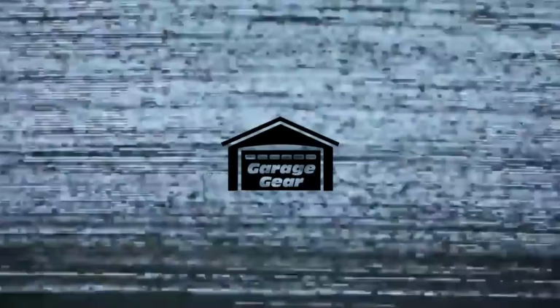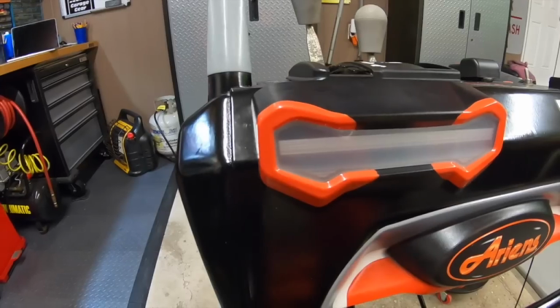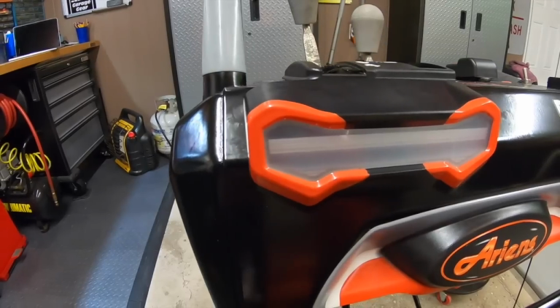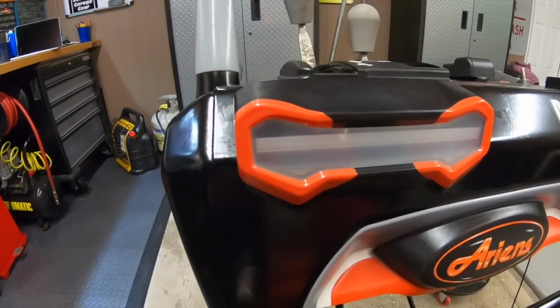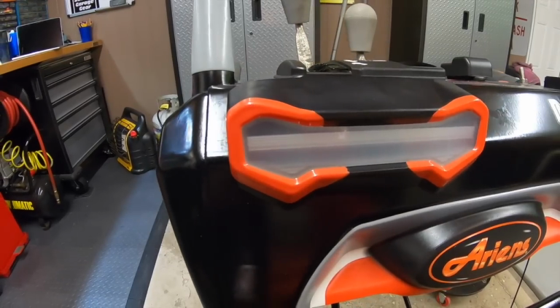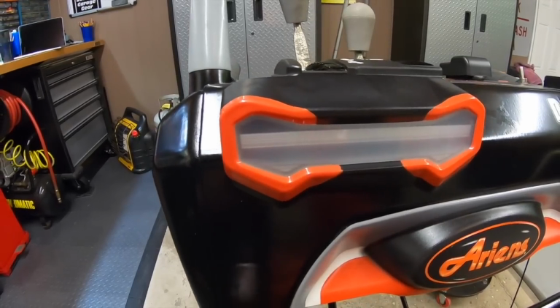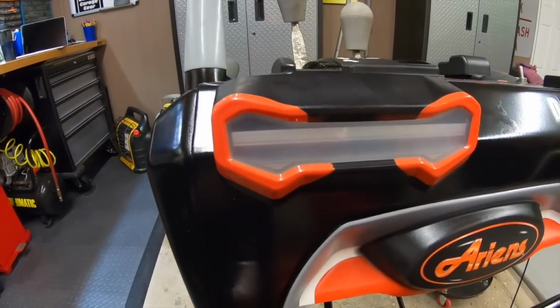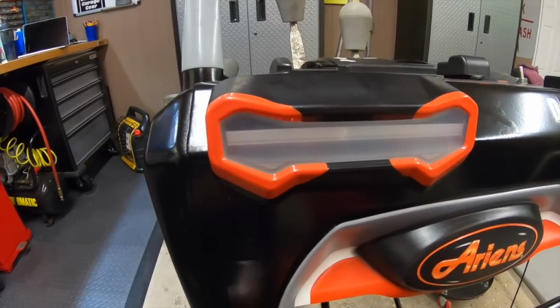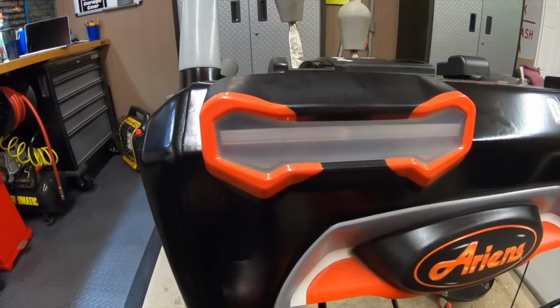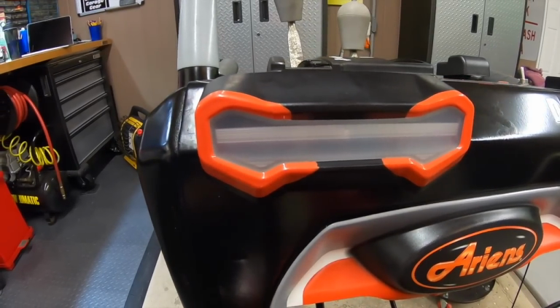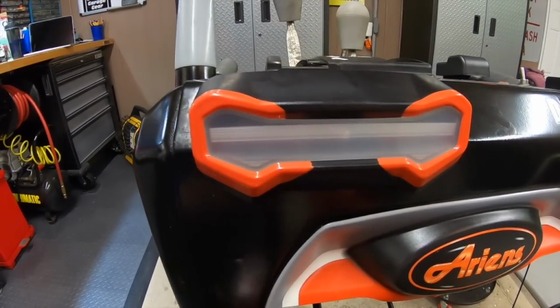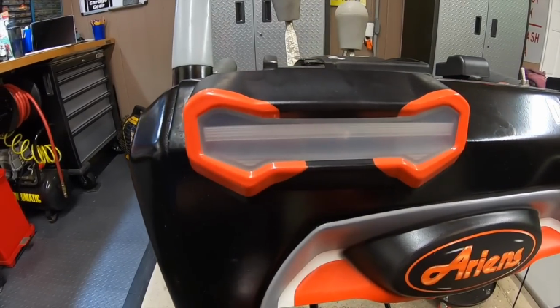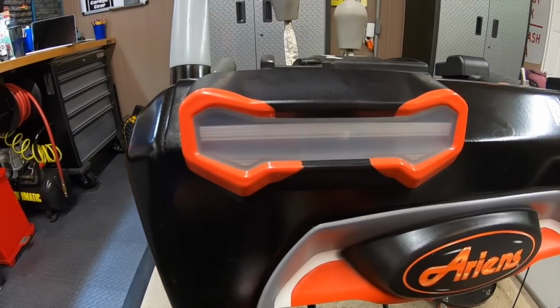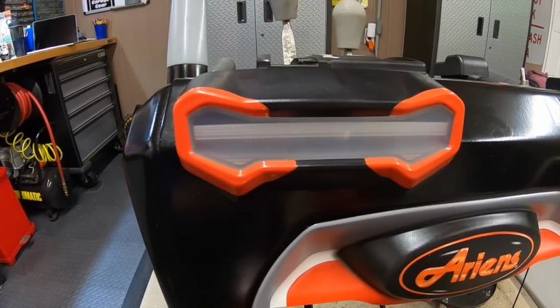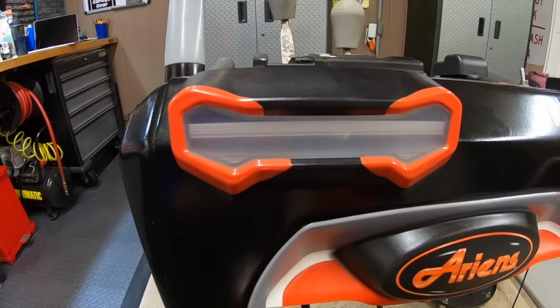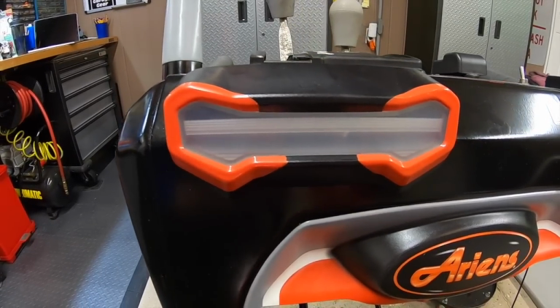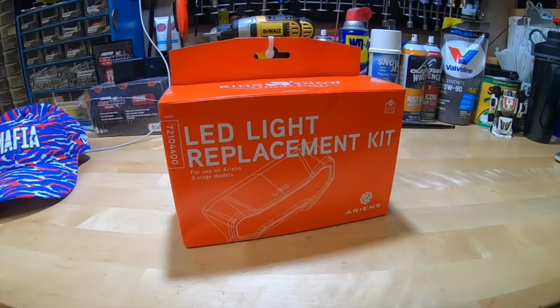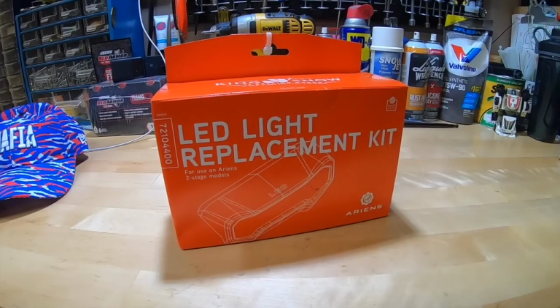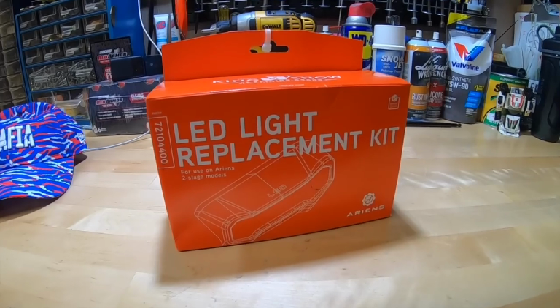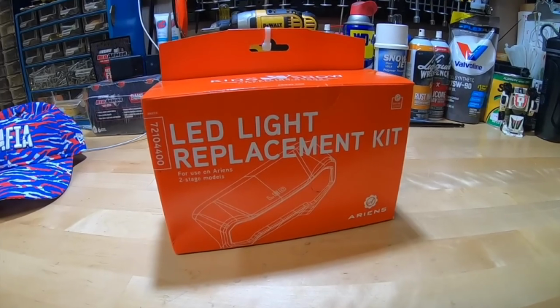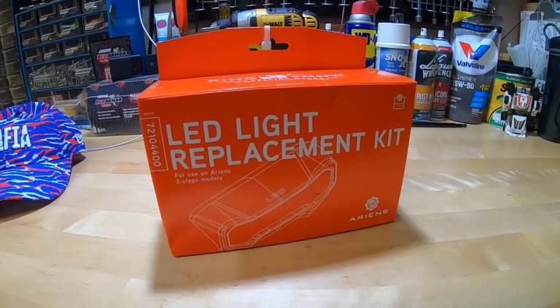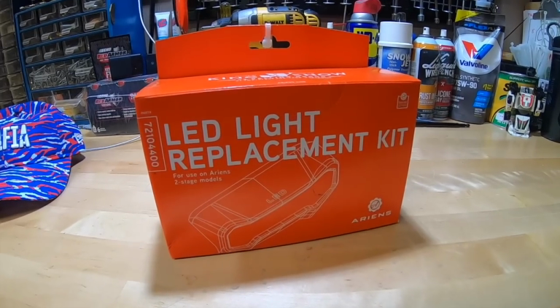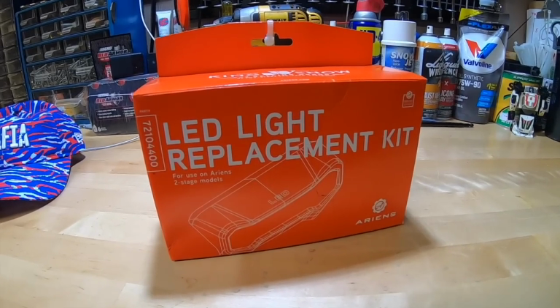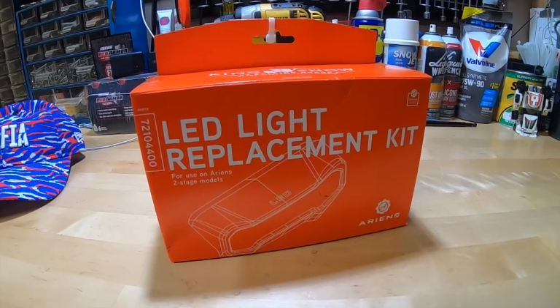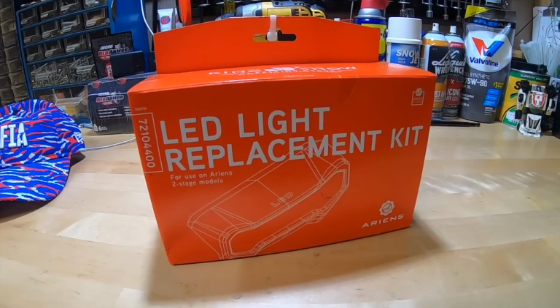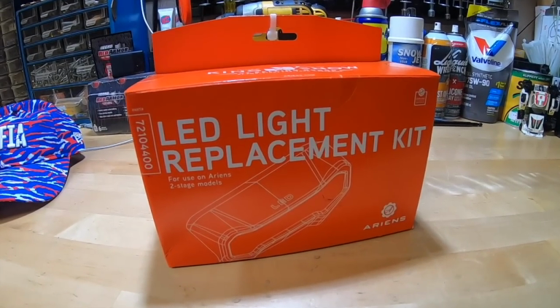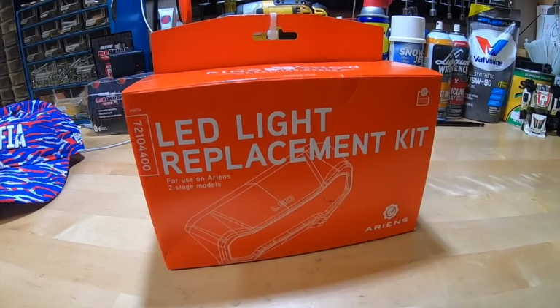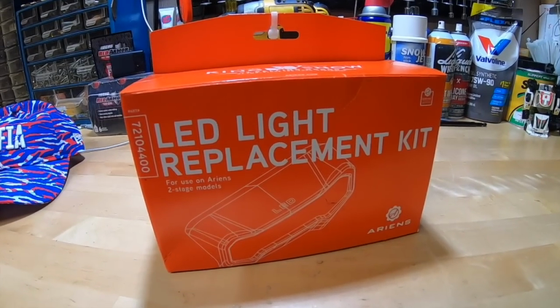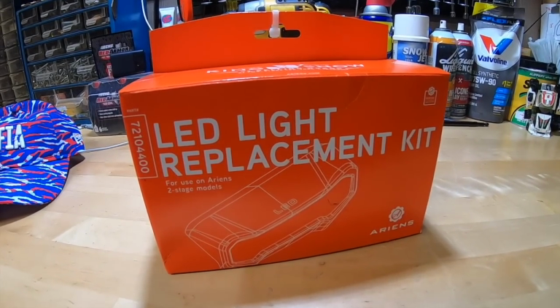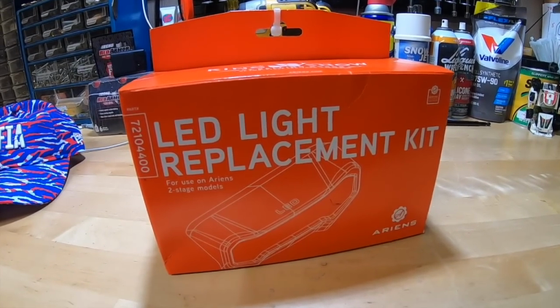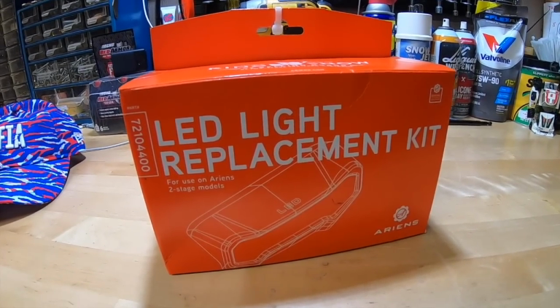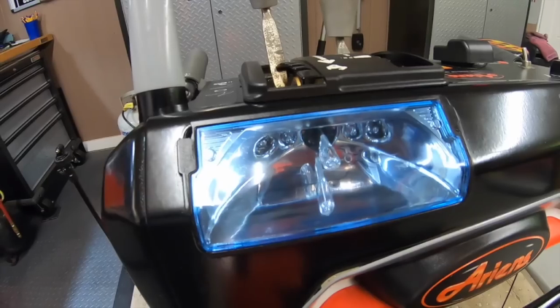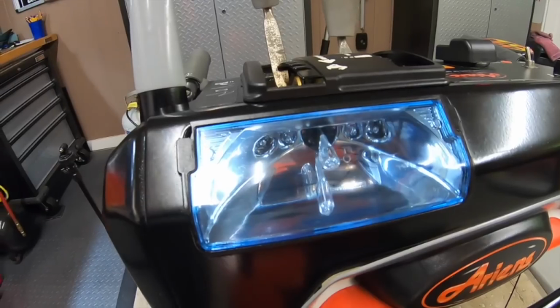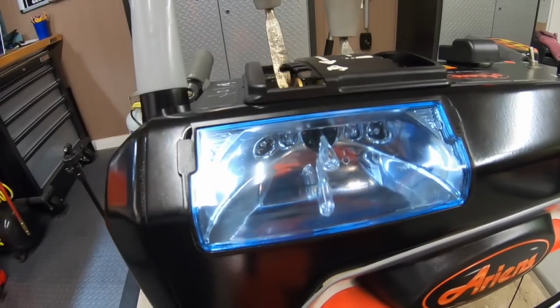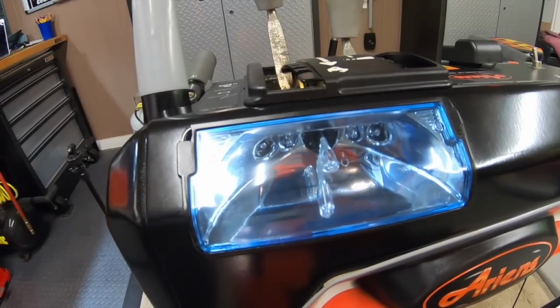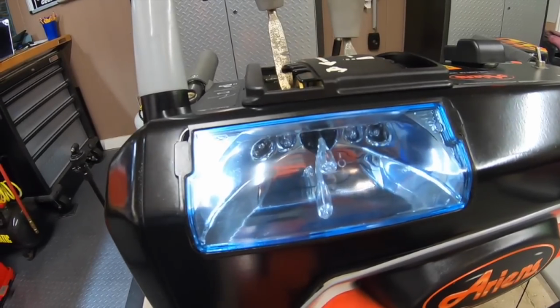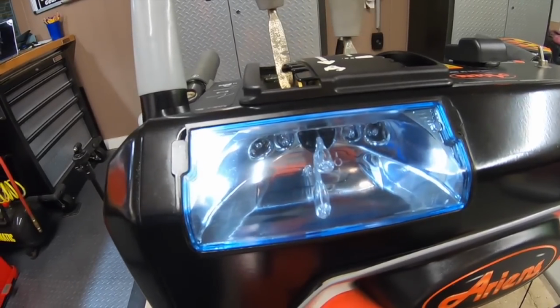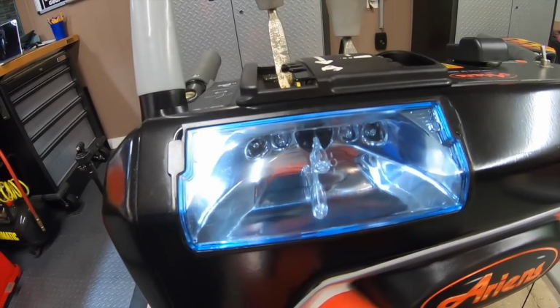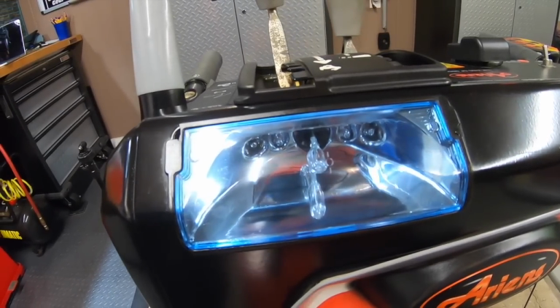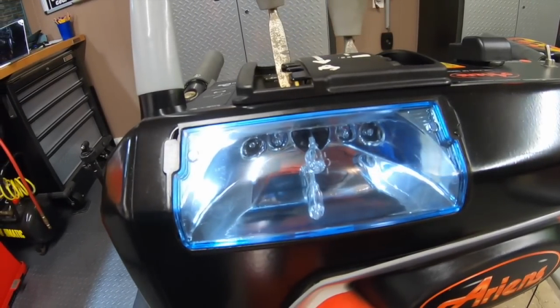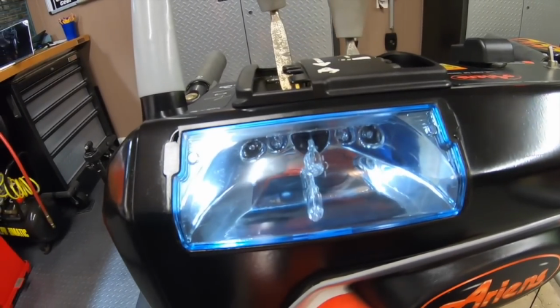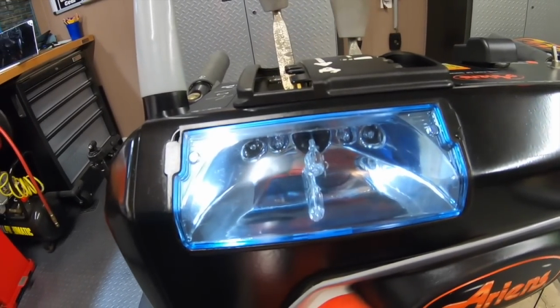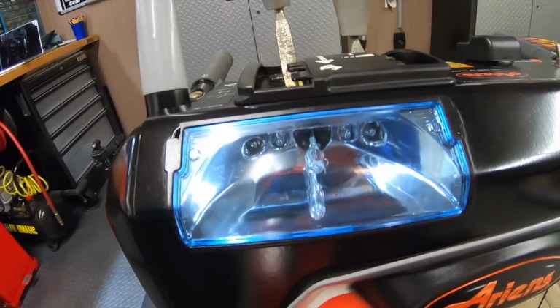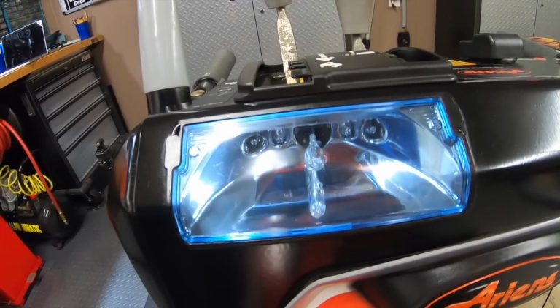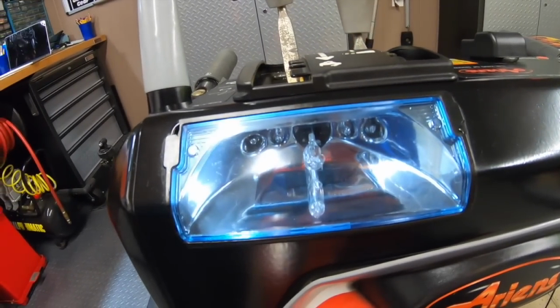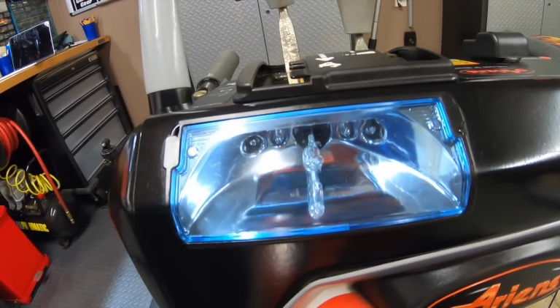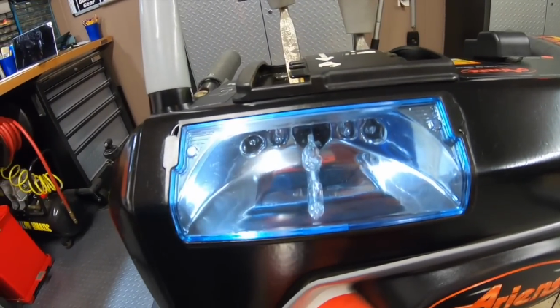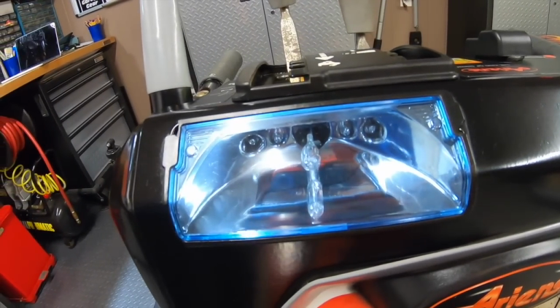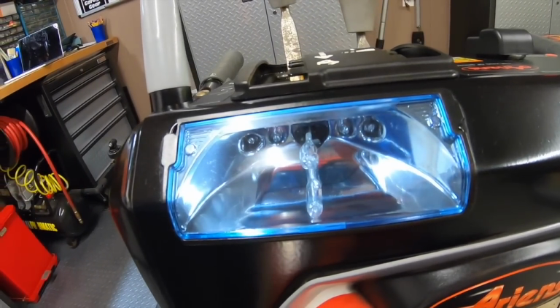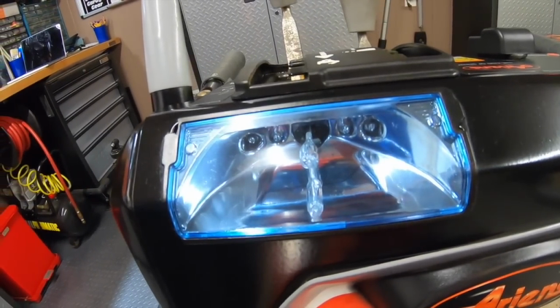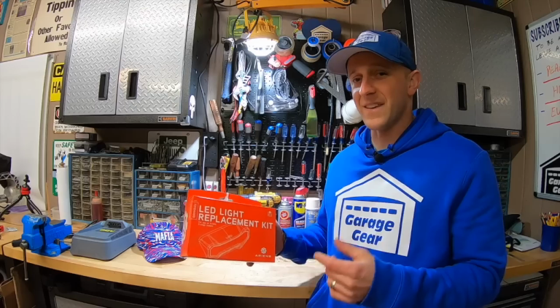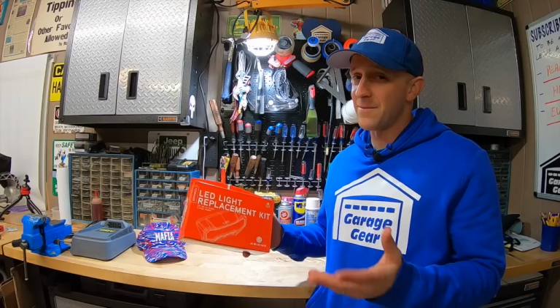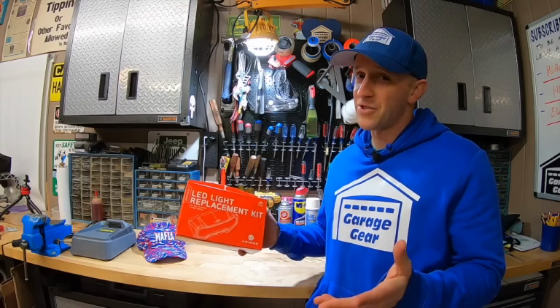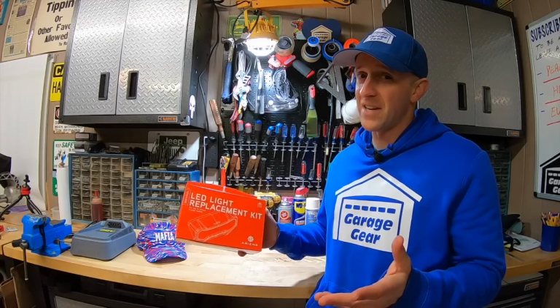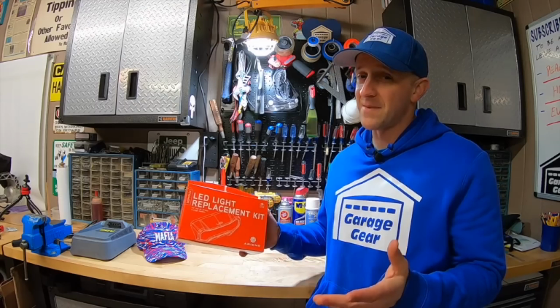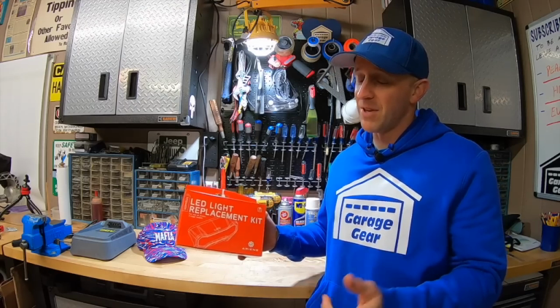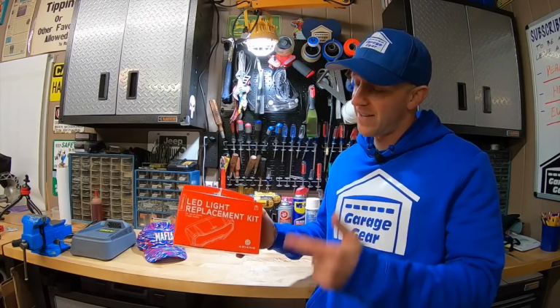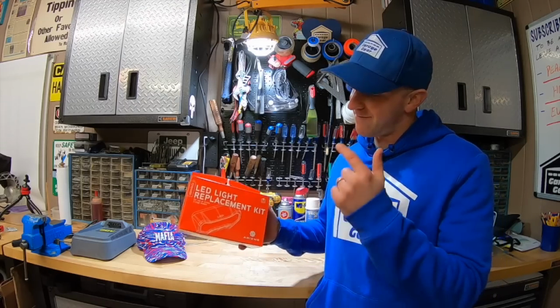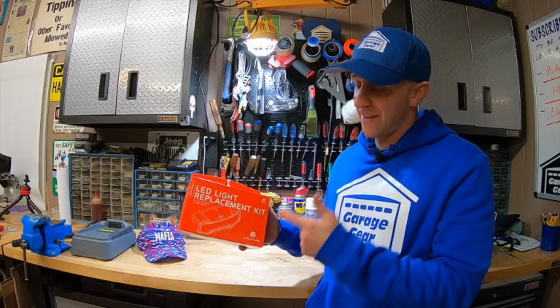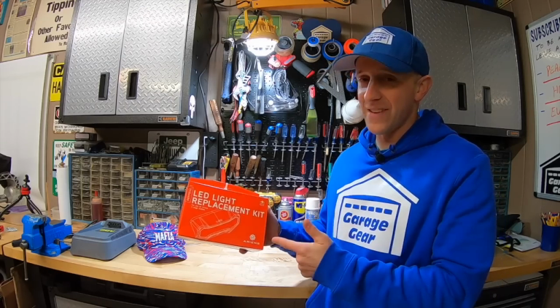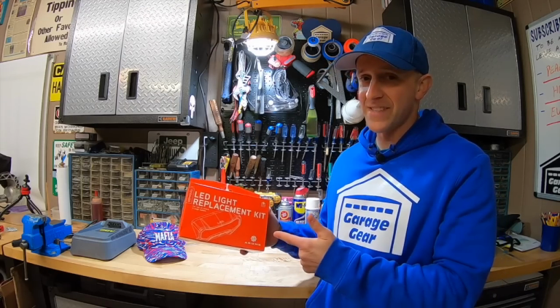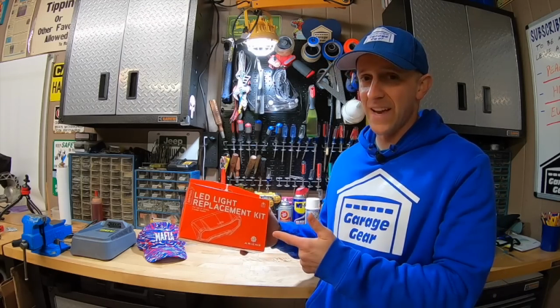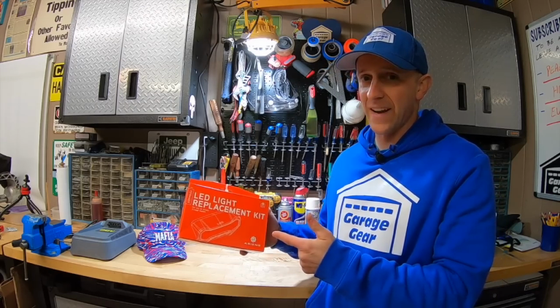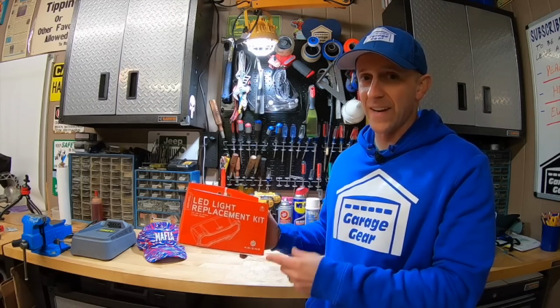The Aarons LED headlight — an easy mod for your snowblower. But is it brighter than your standard Aarons halogen headlight? Time to shine some light on this add-on.